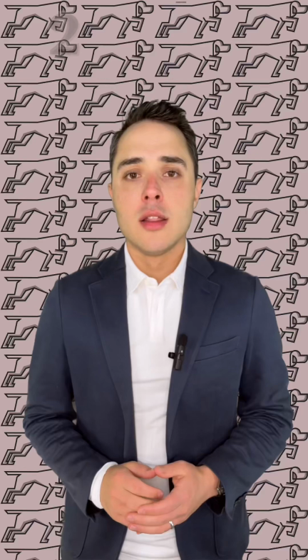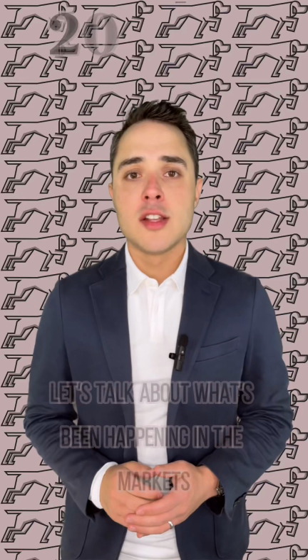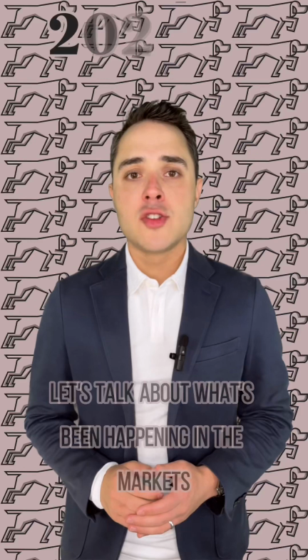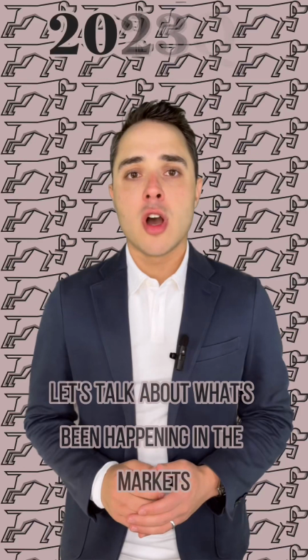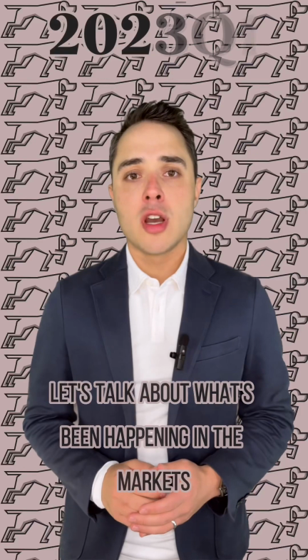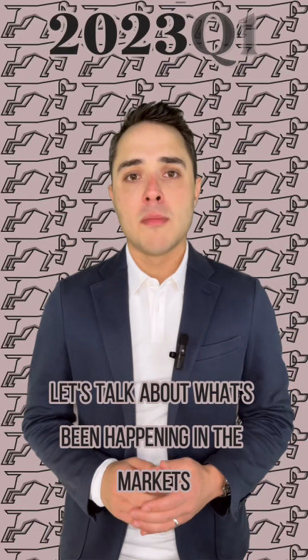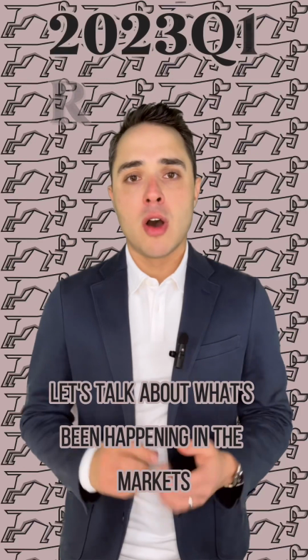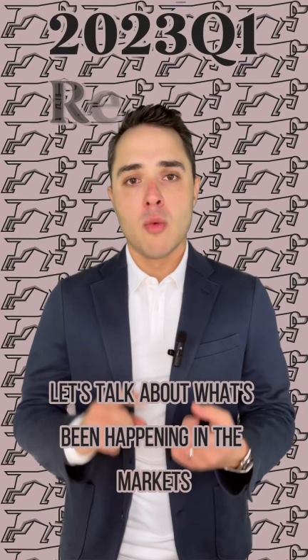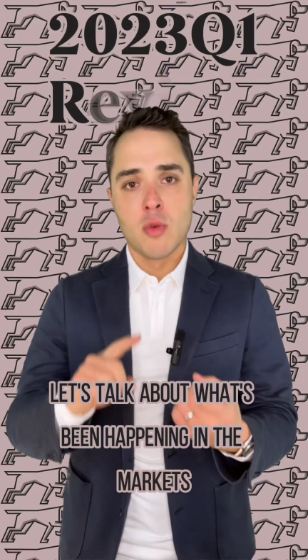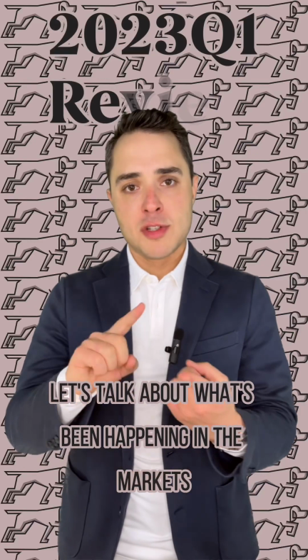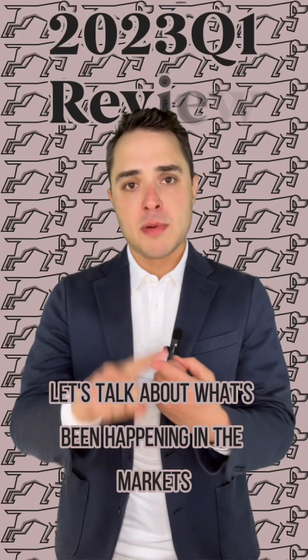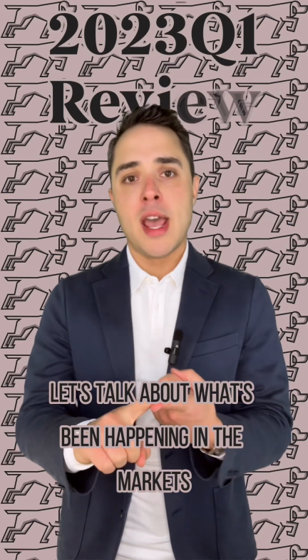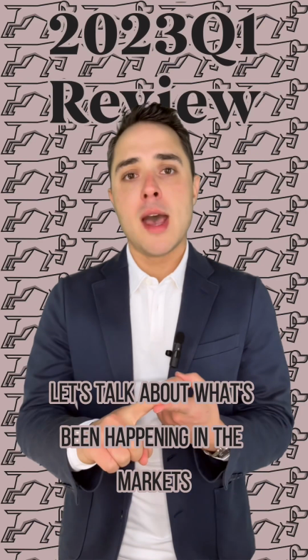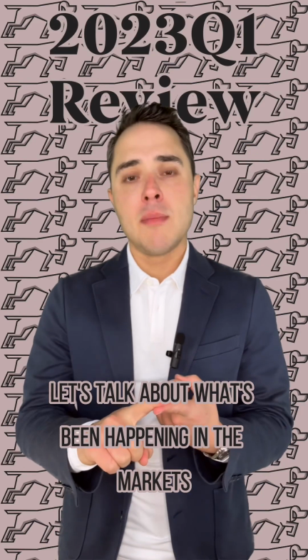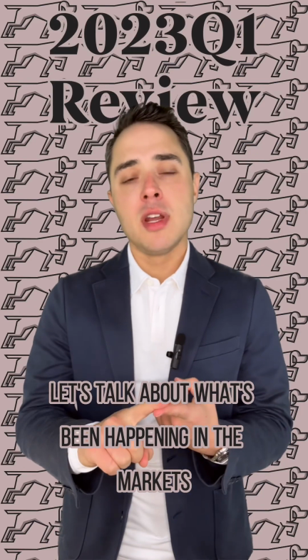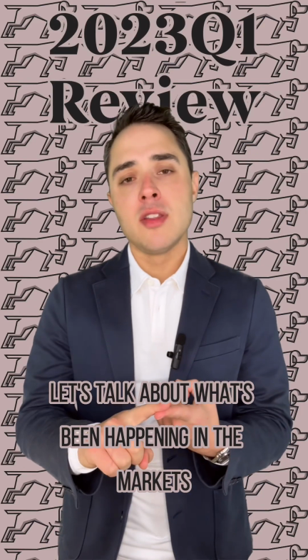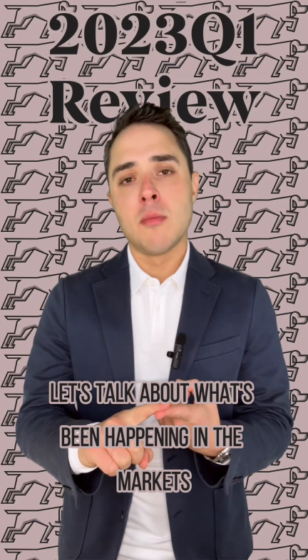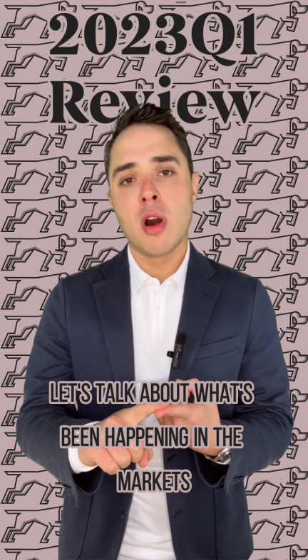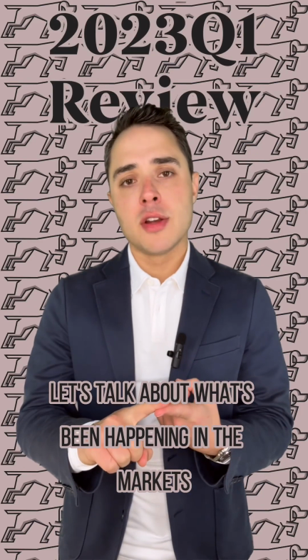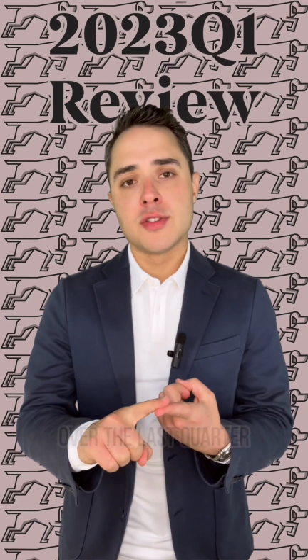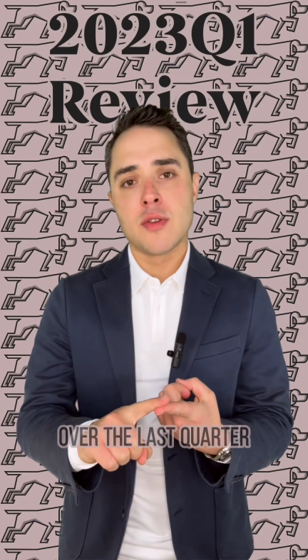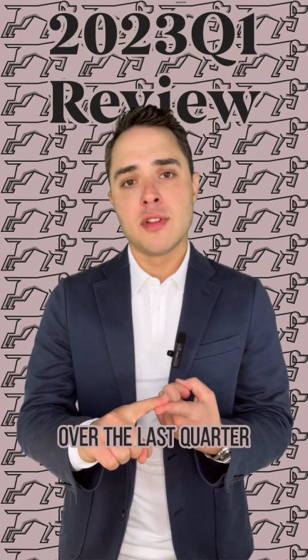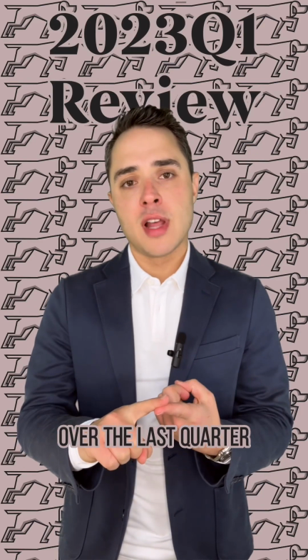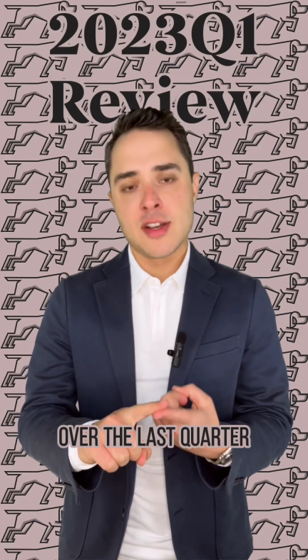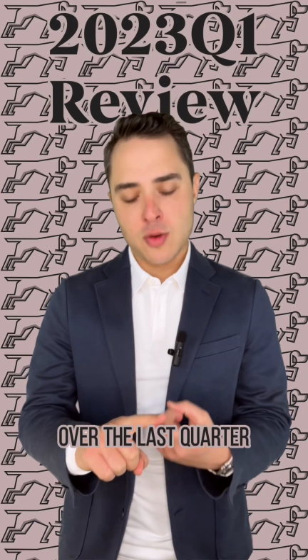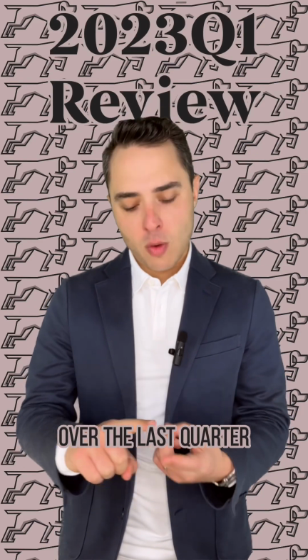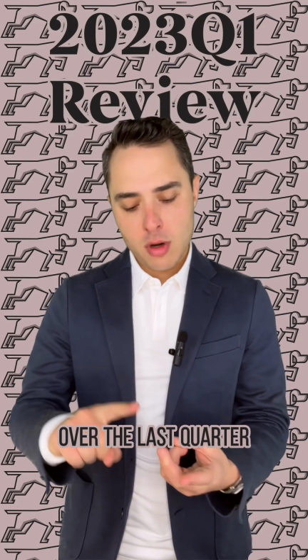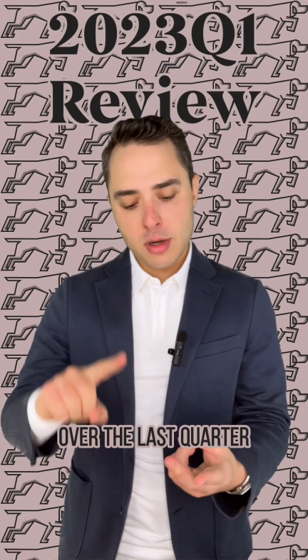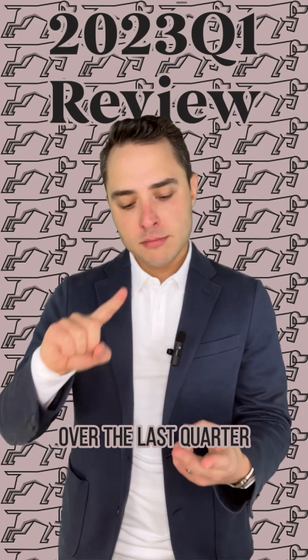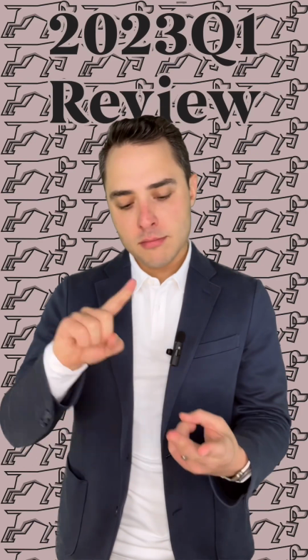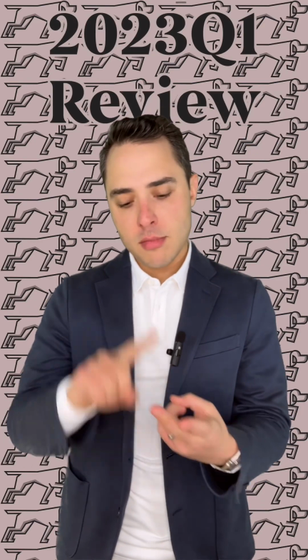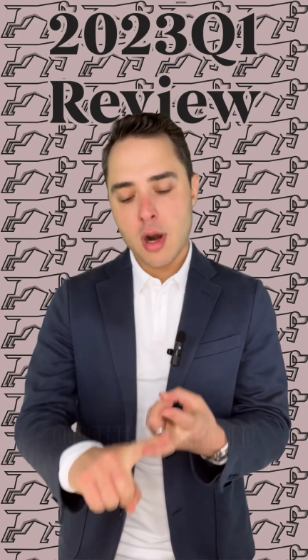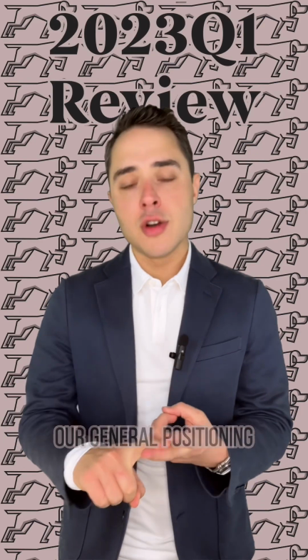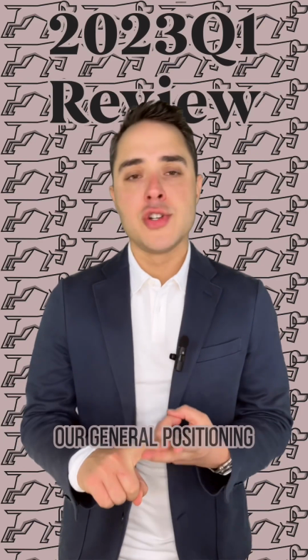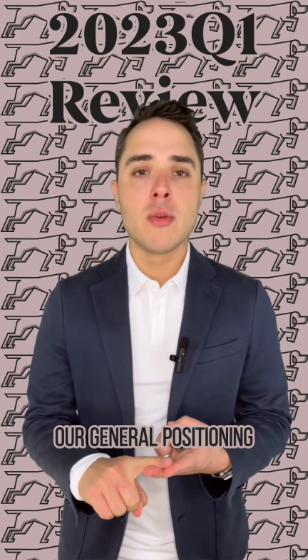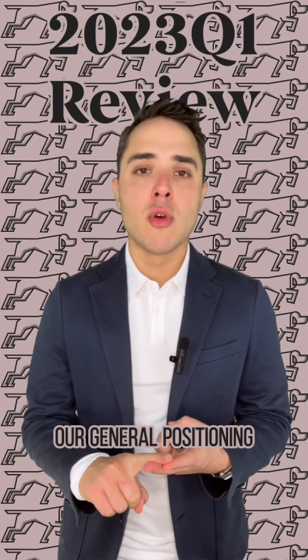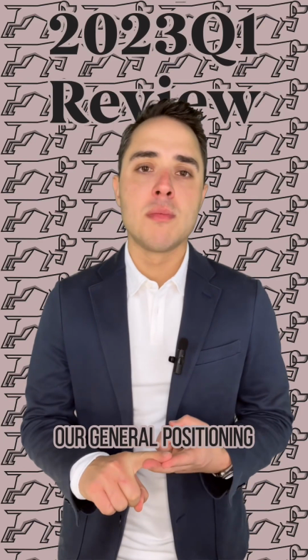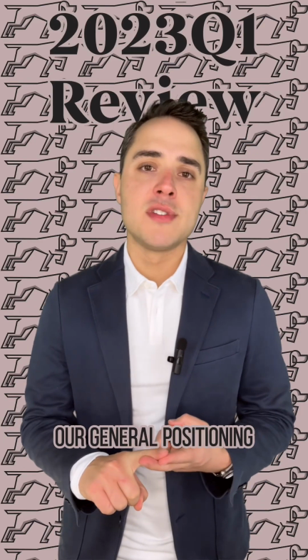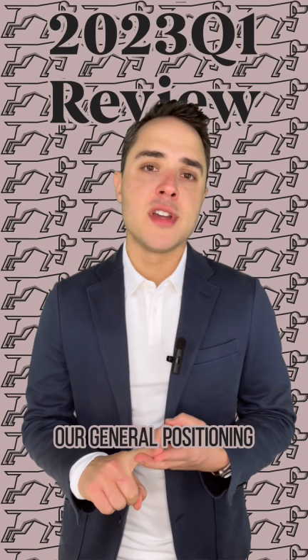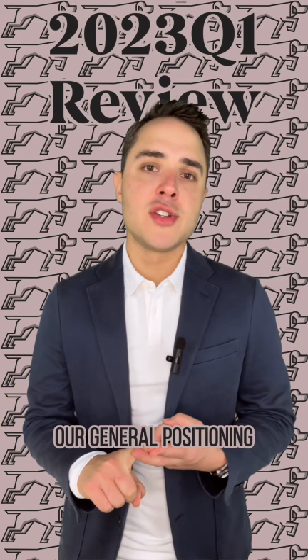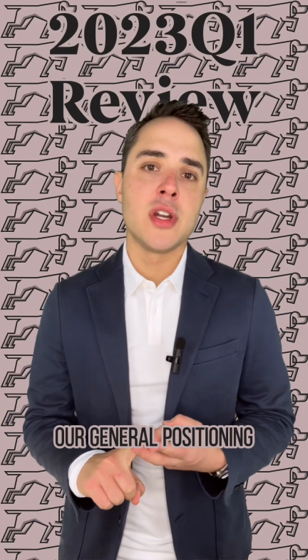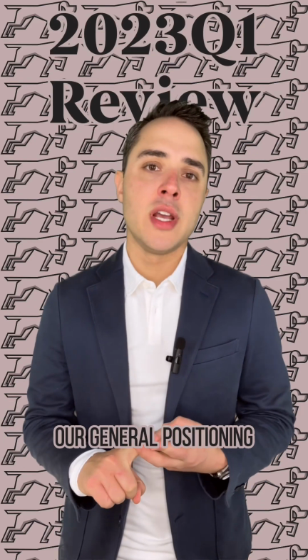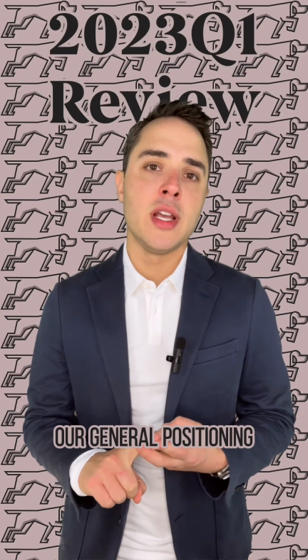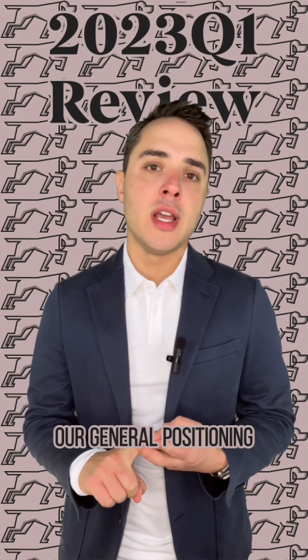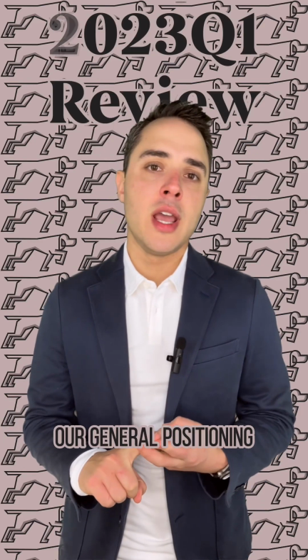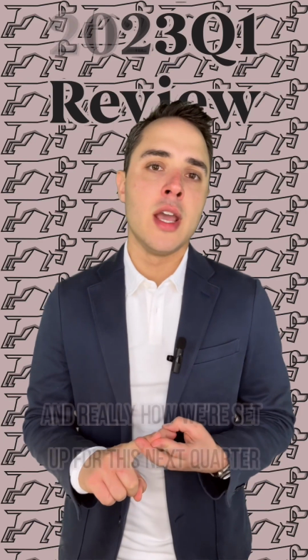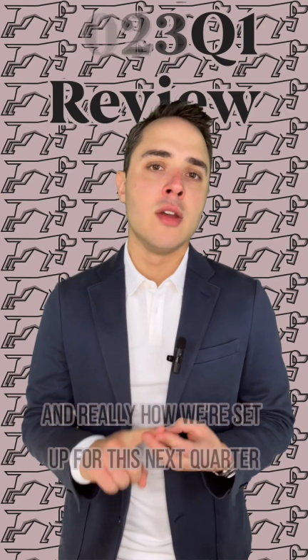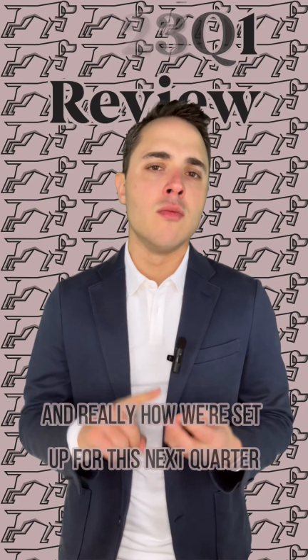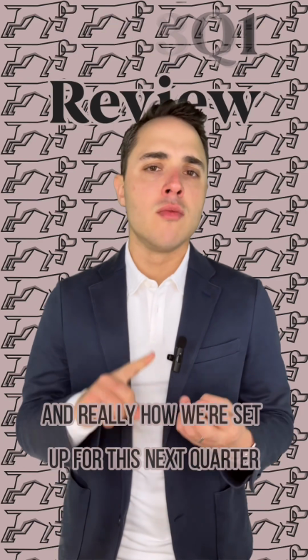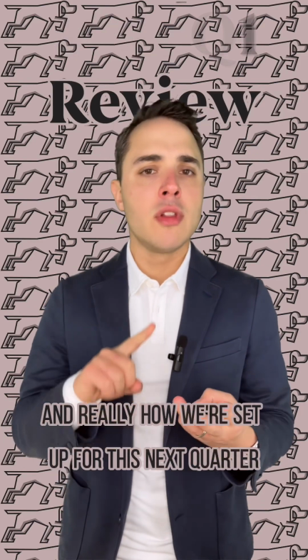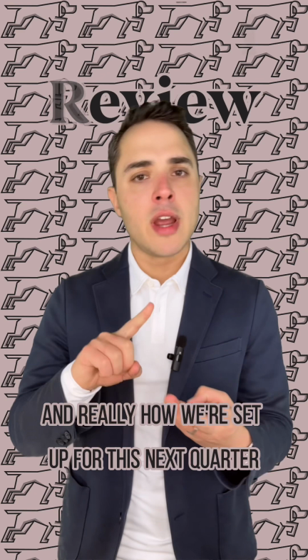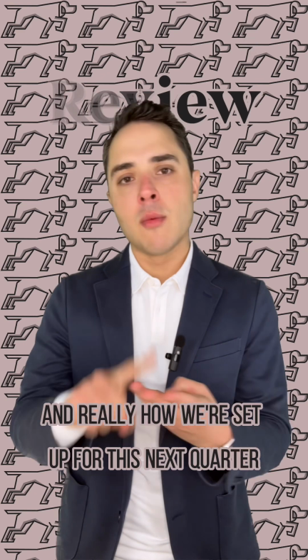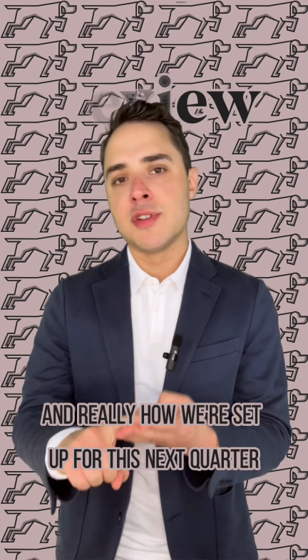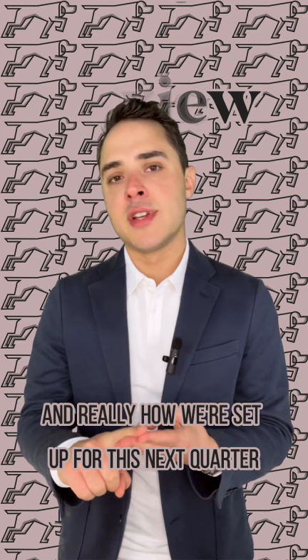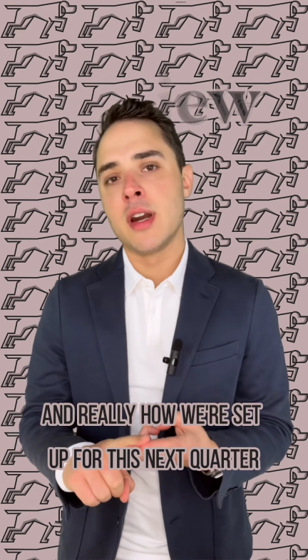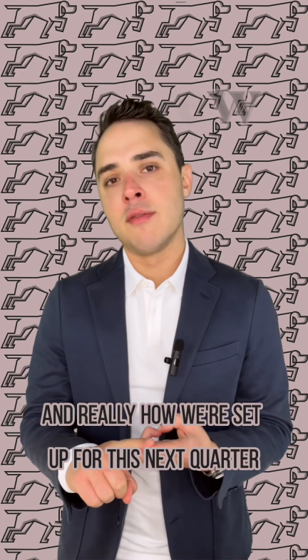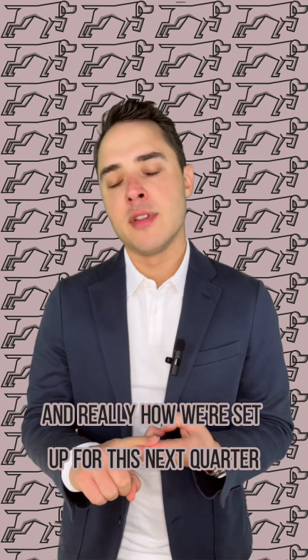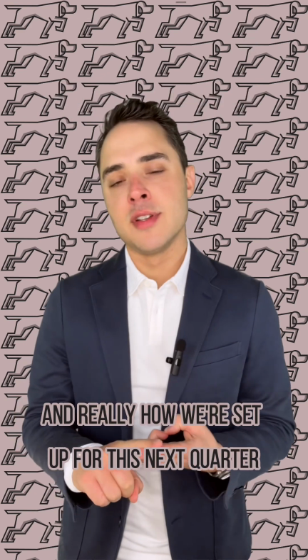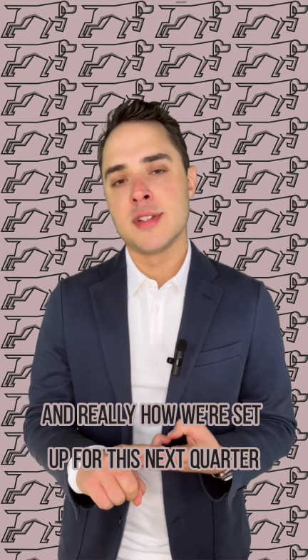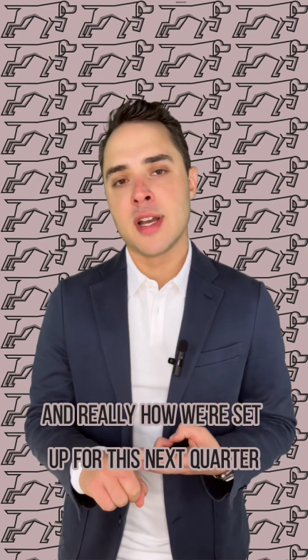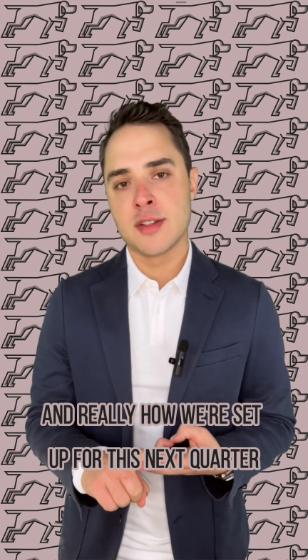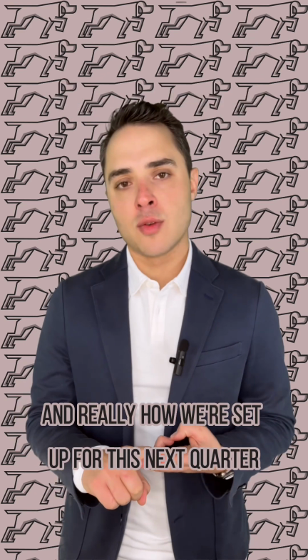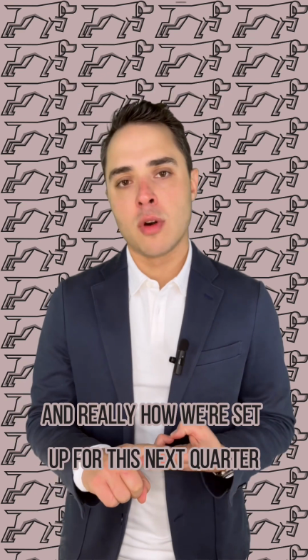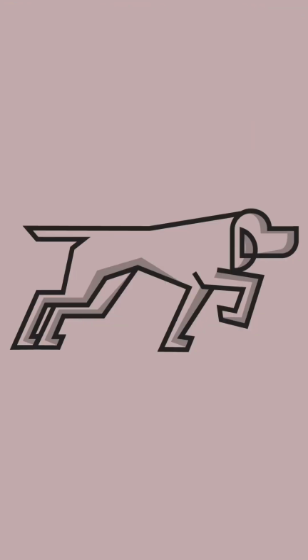Let's talk about what's been happening in the markets over the last quarter, our general positioning, and really how we're set up for this next quarter.